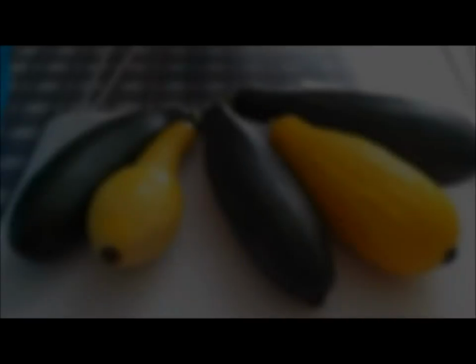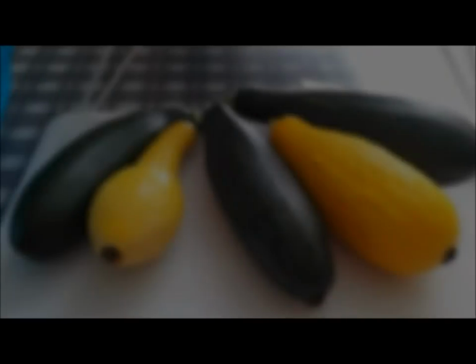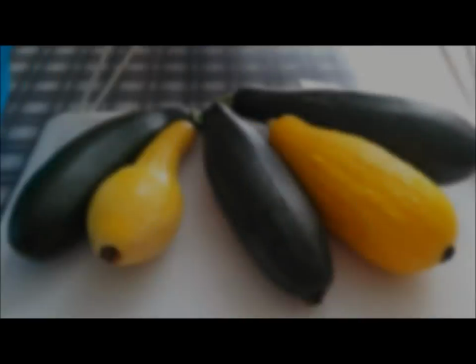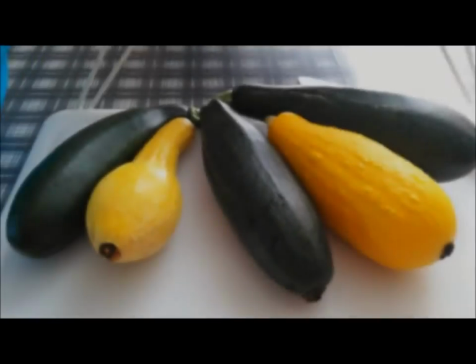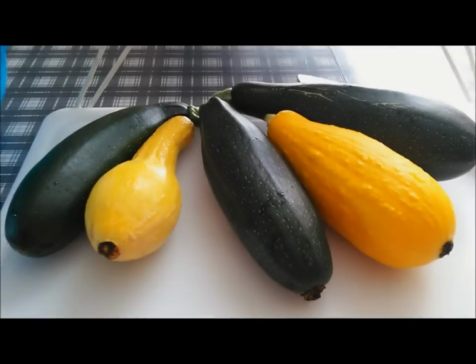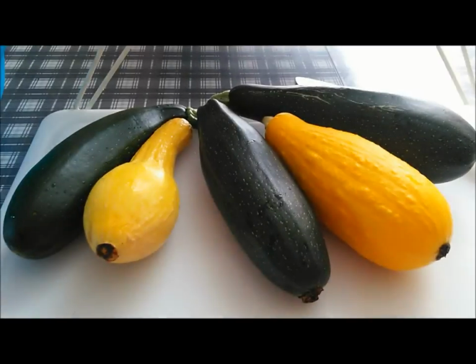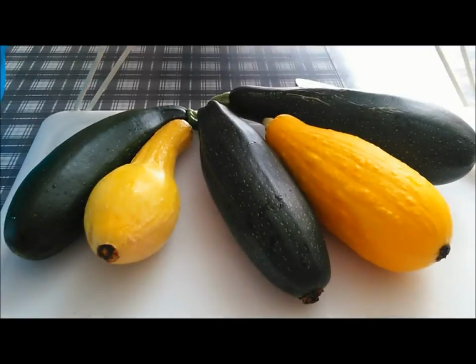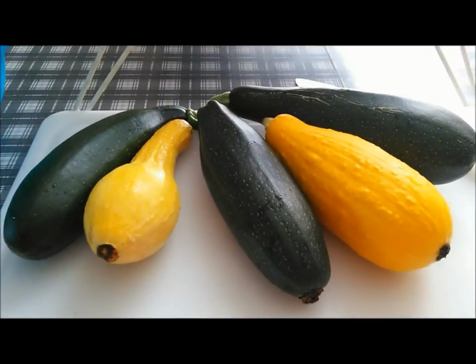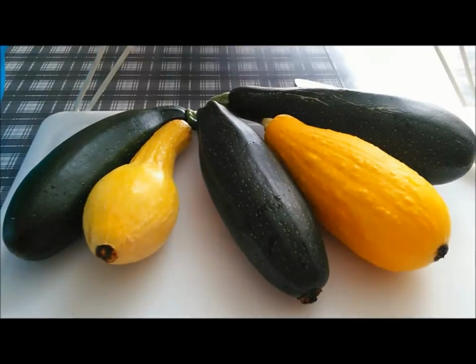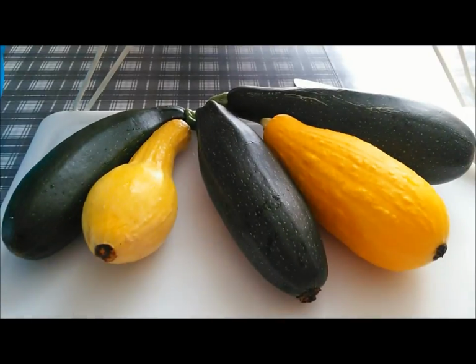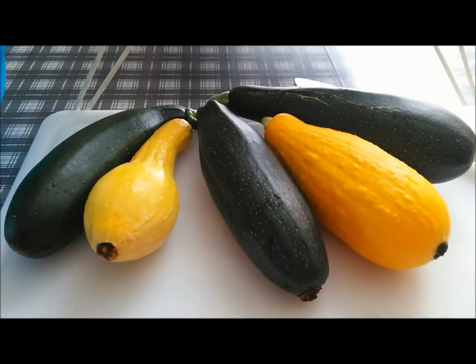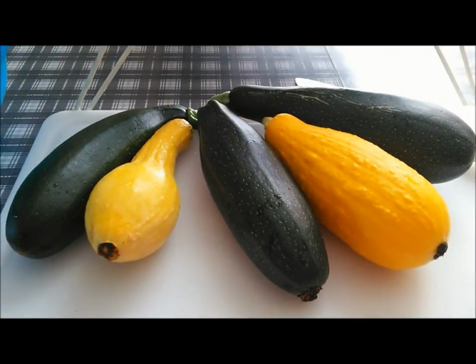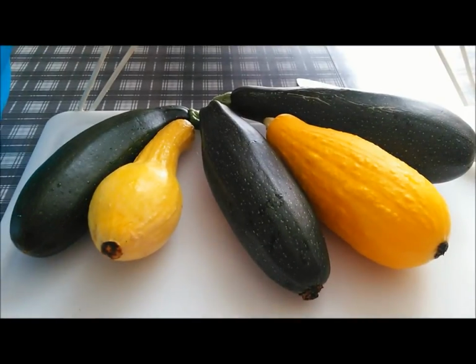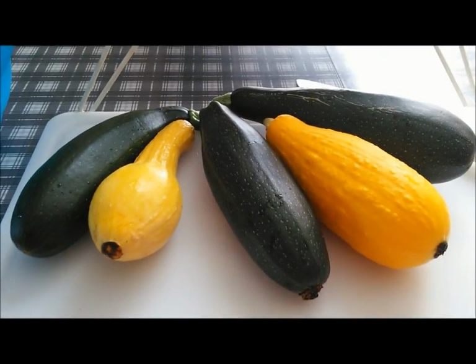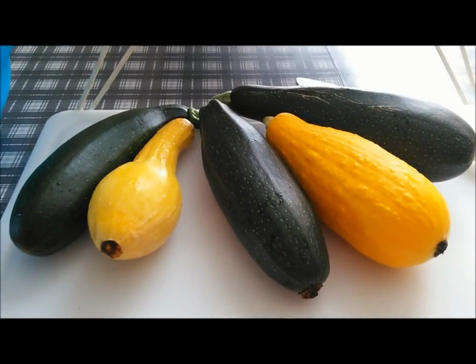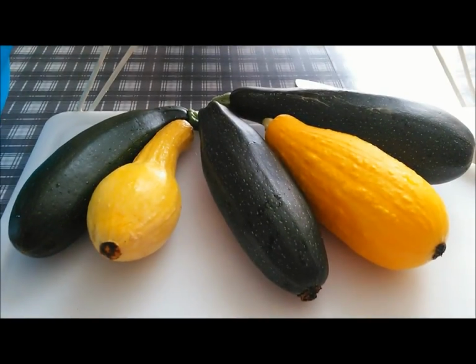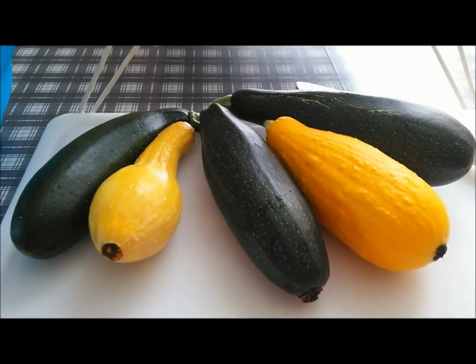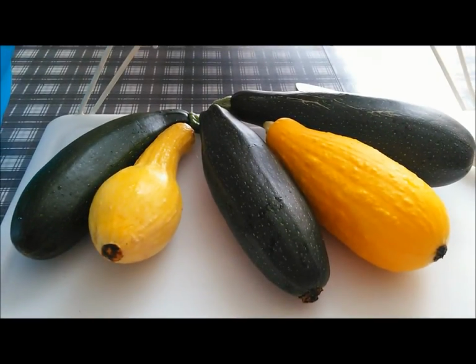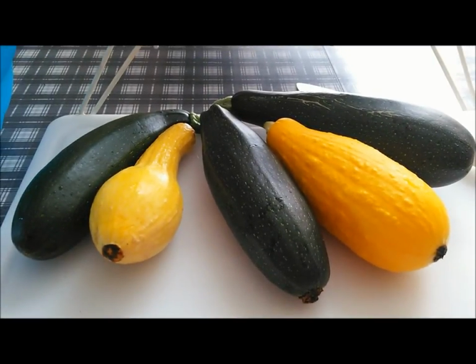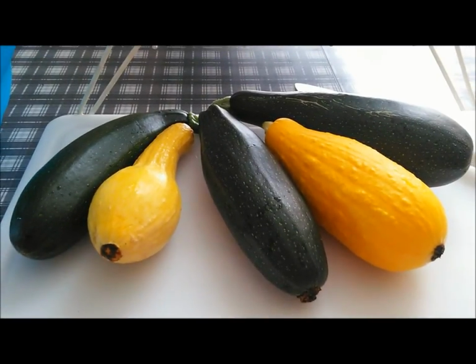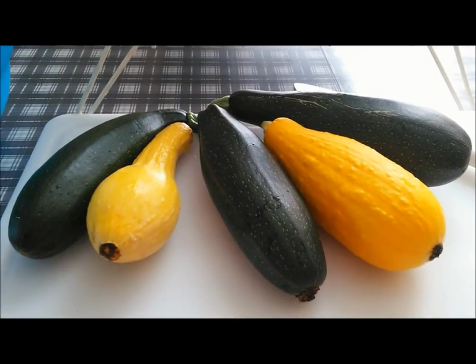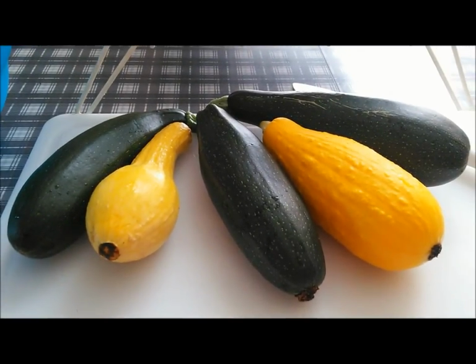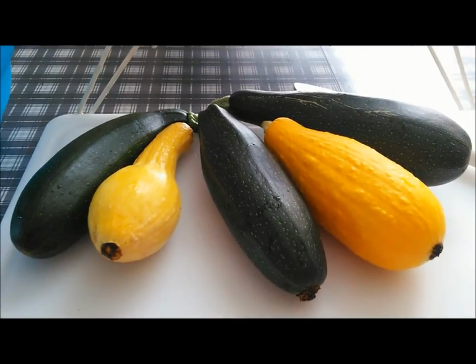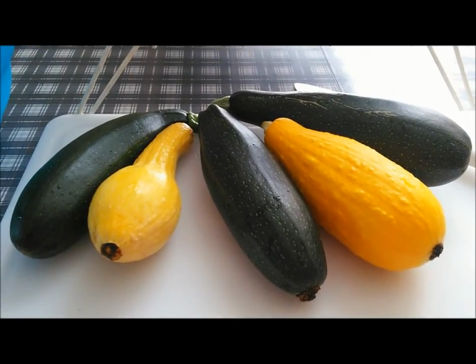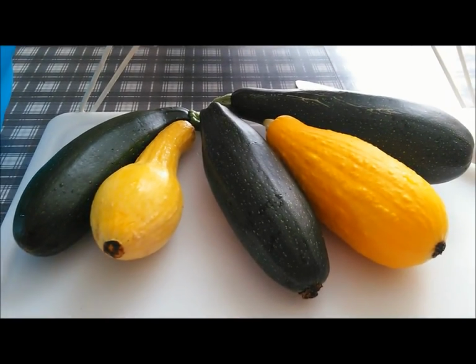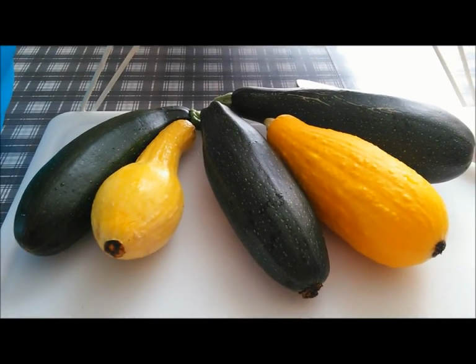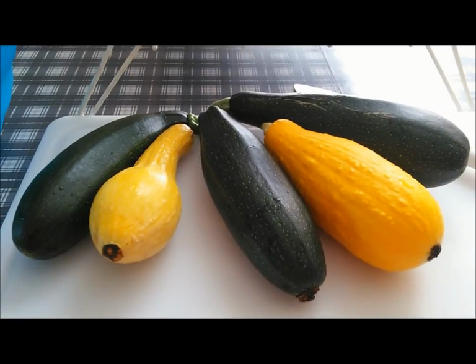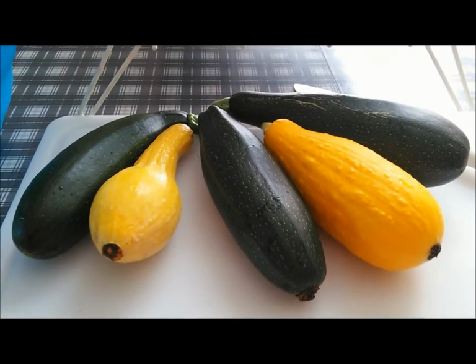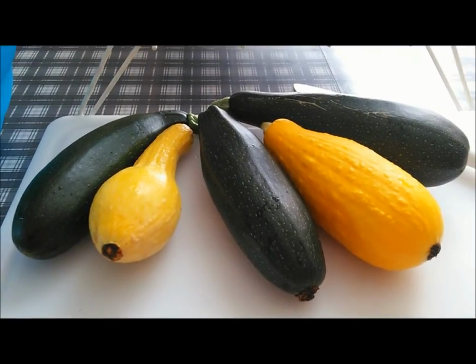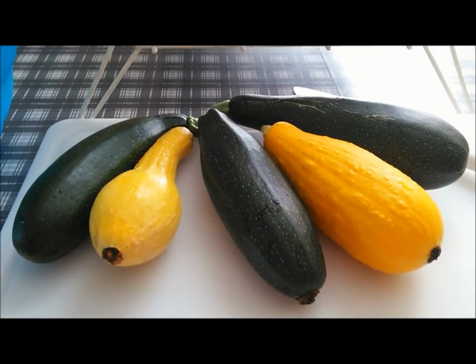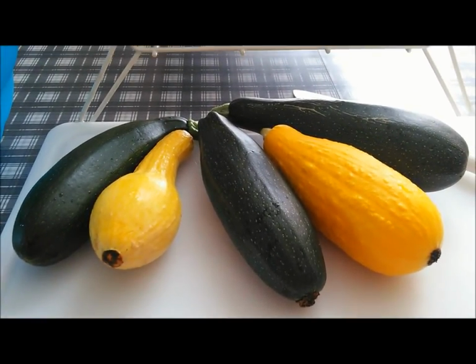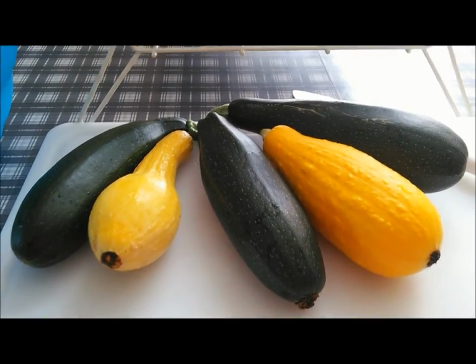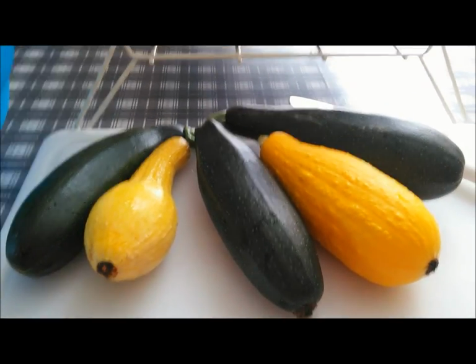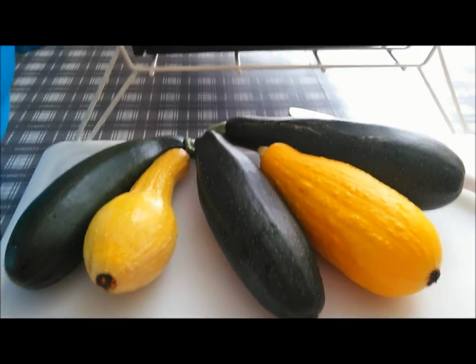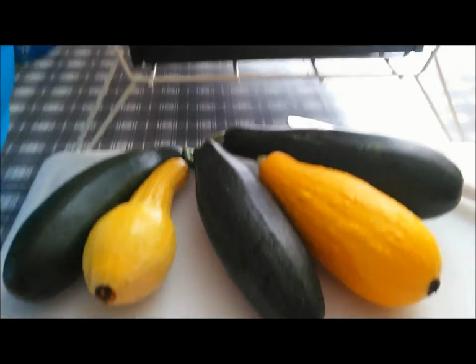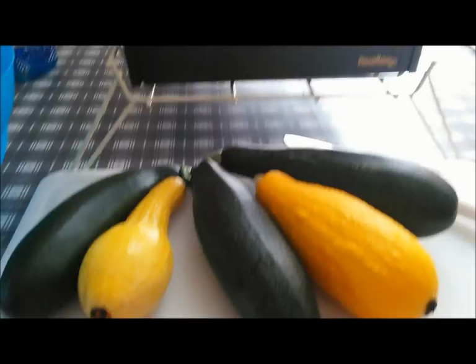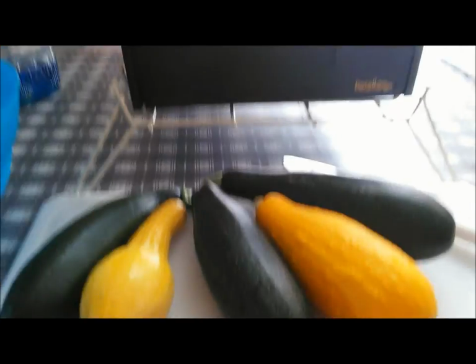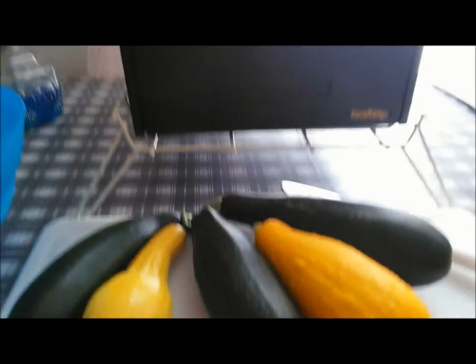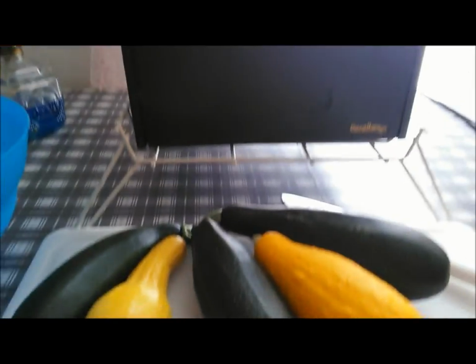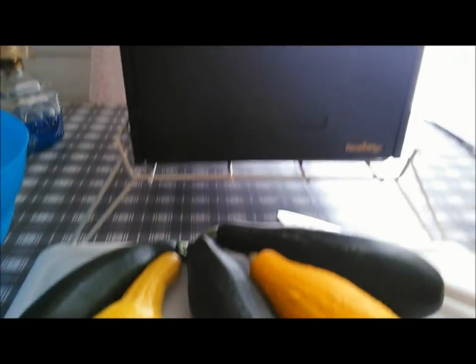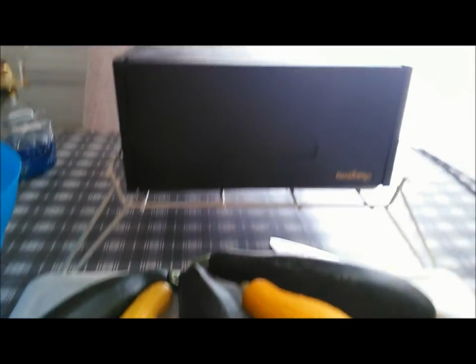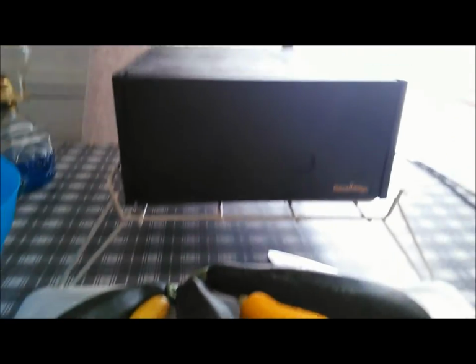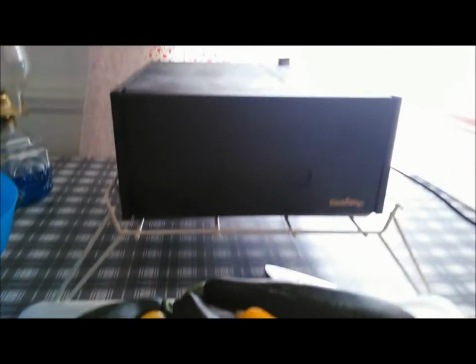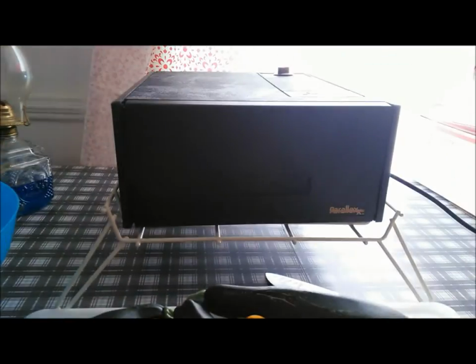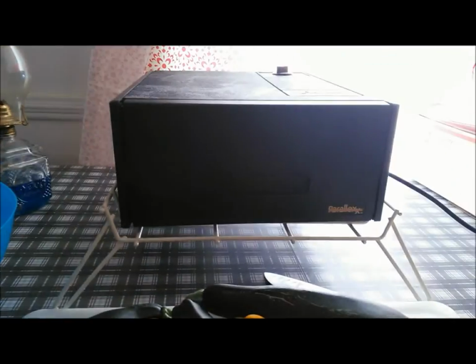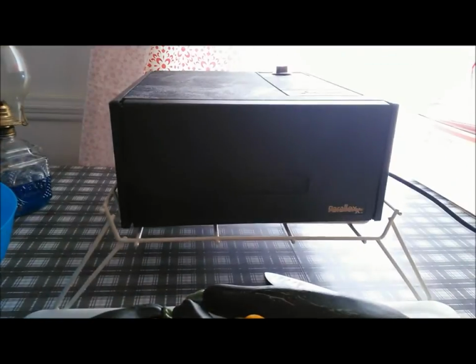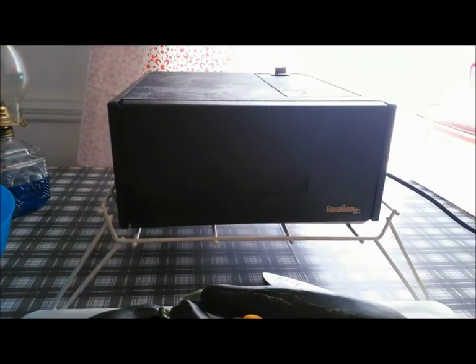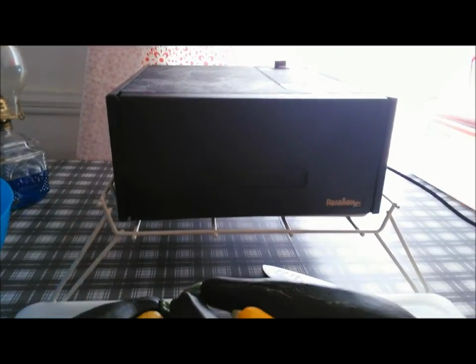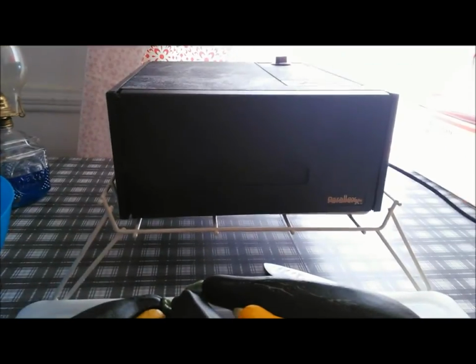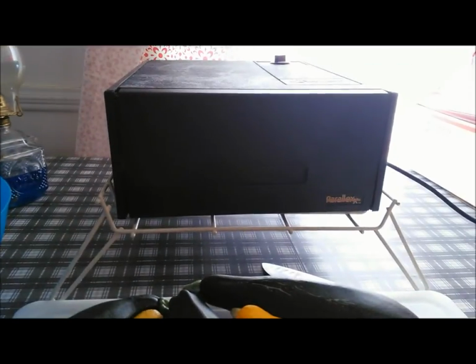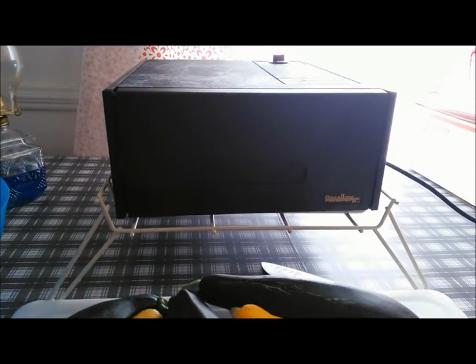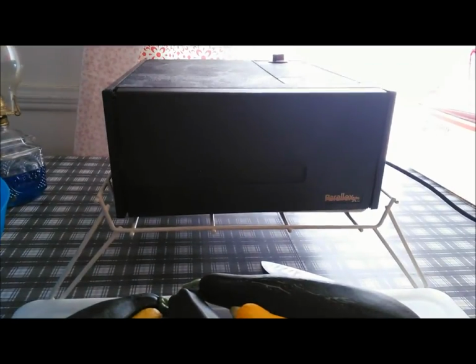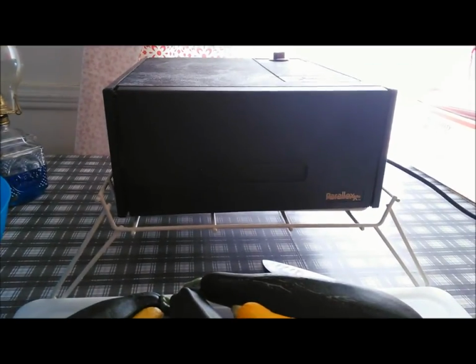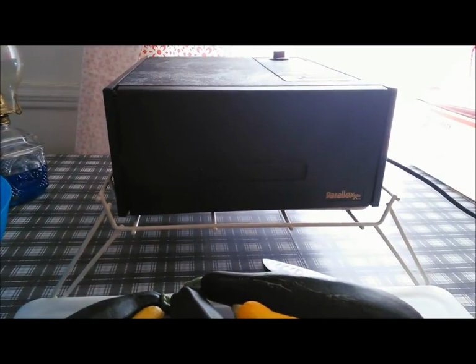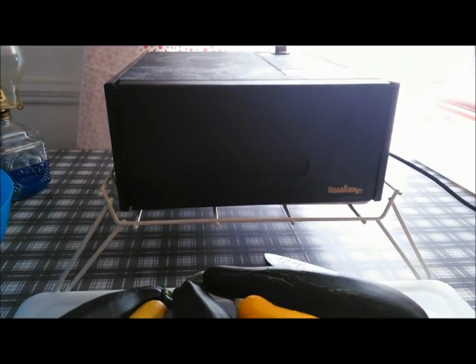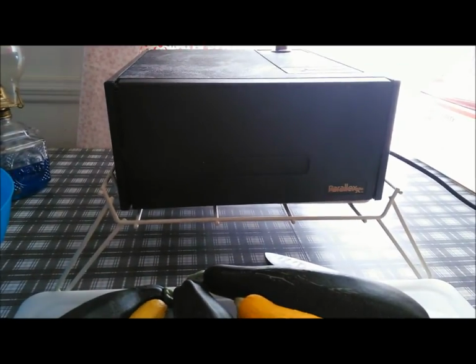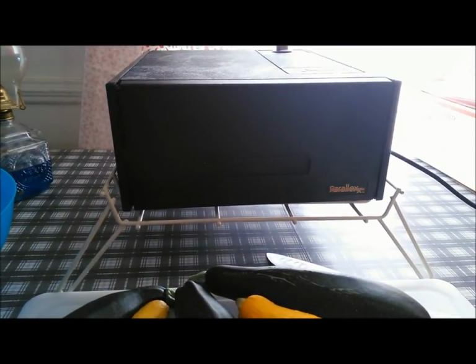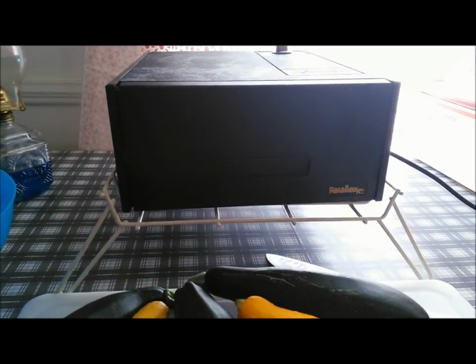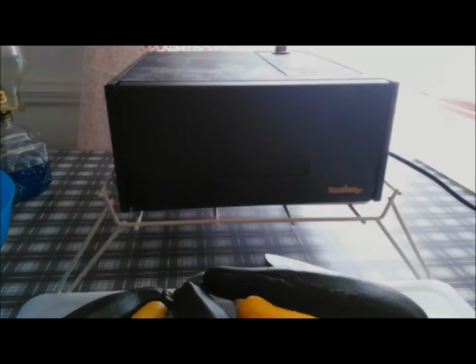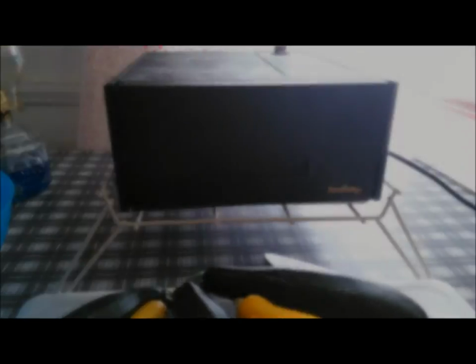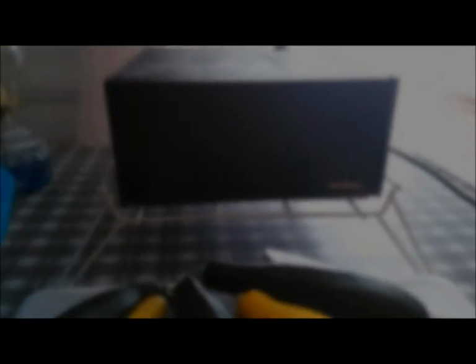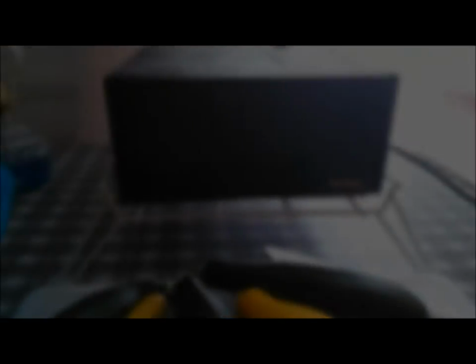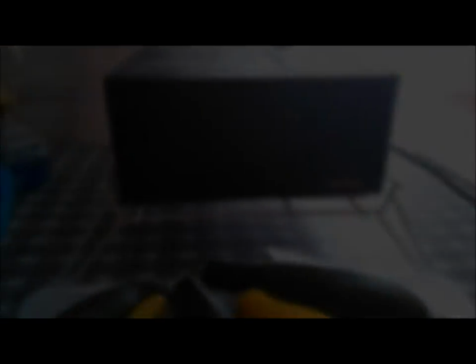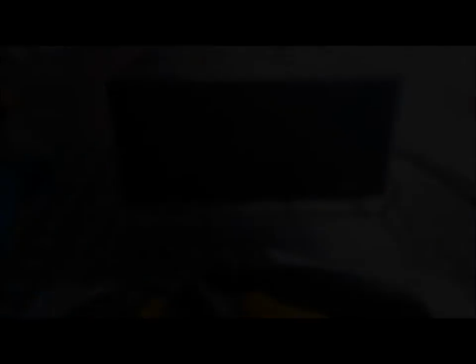Hello everybody, today we are going to cut up zucchini and squash to put in the dehydrator for long-term food storage.